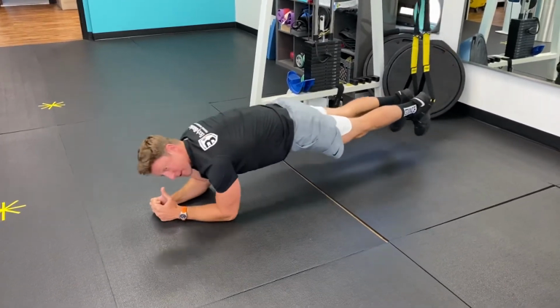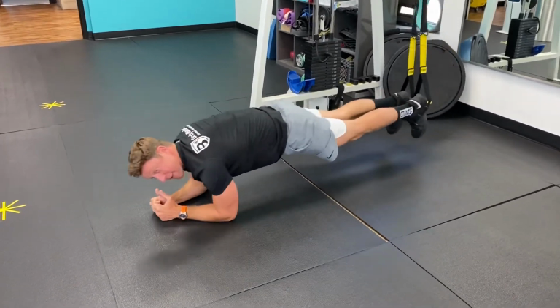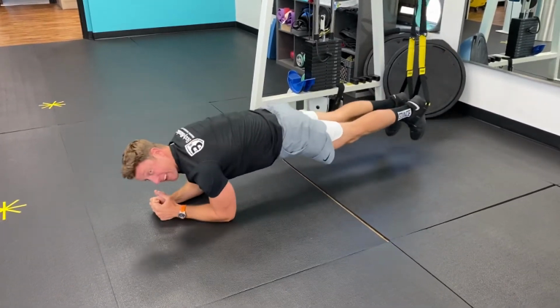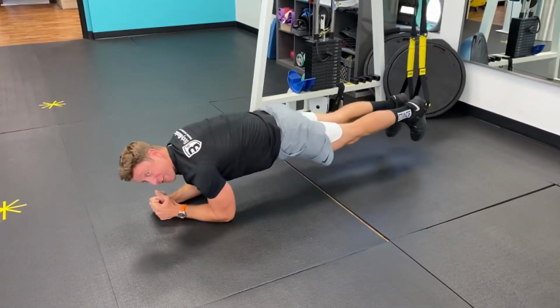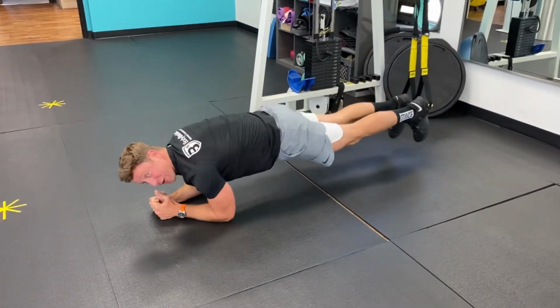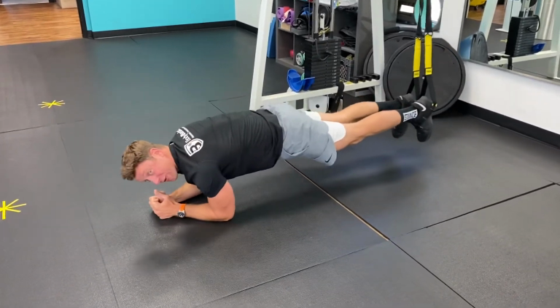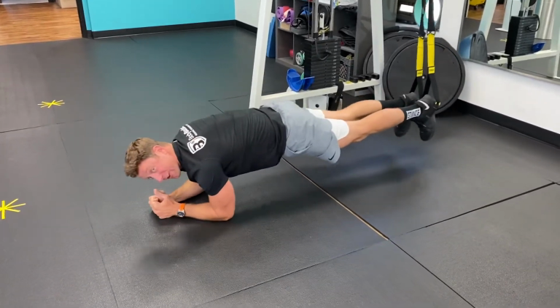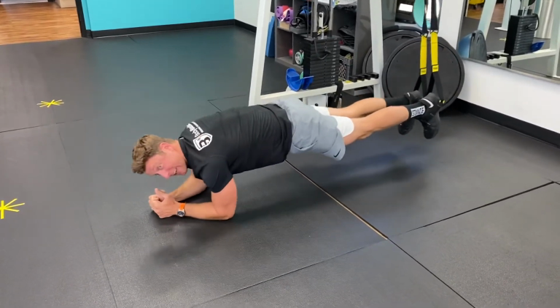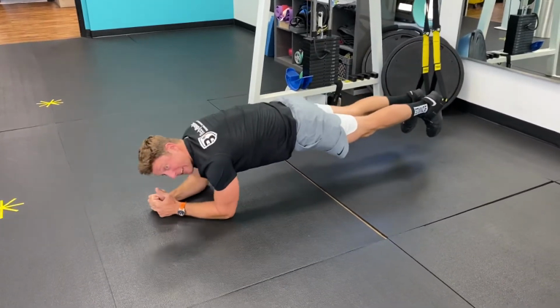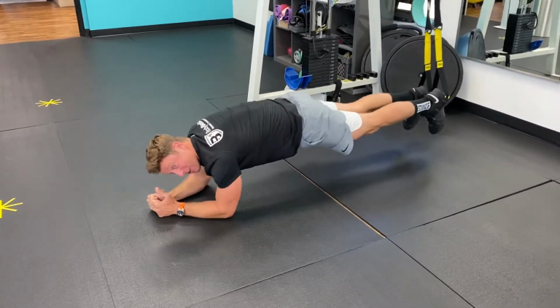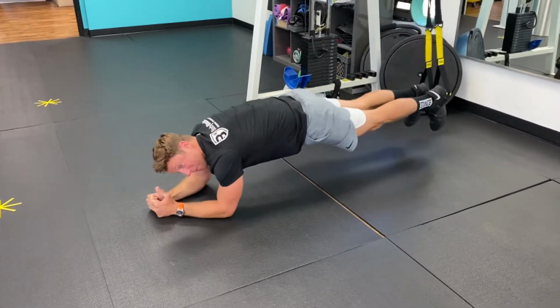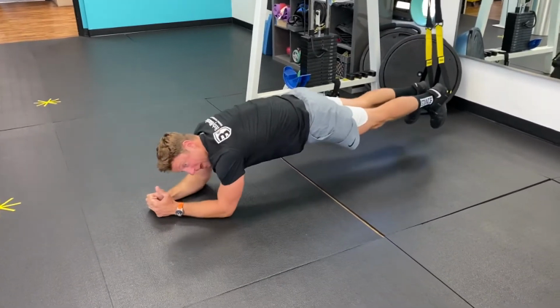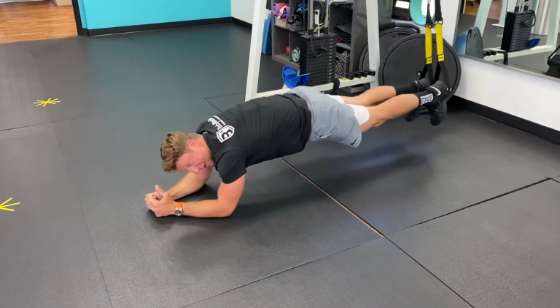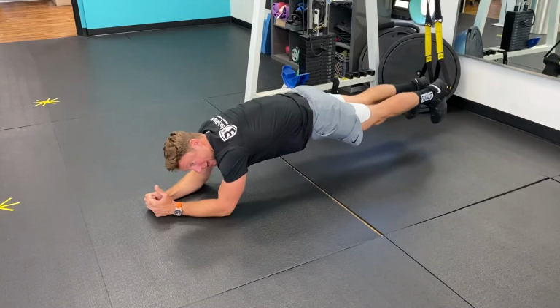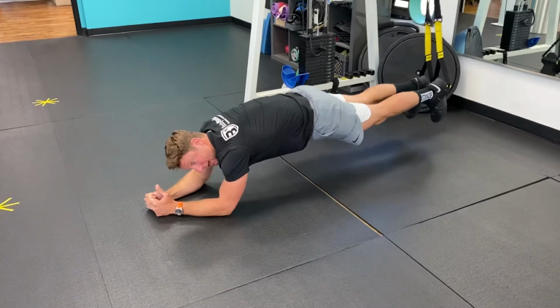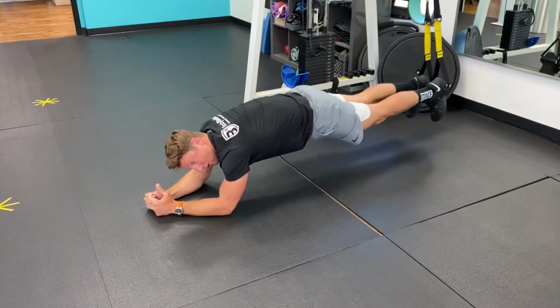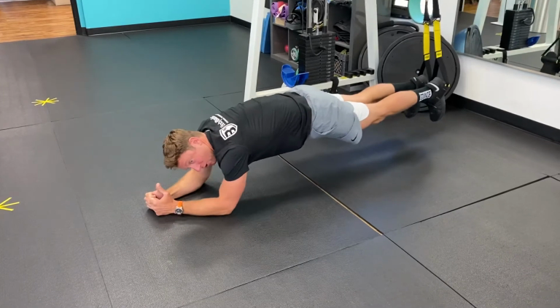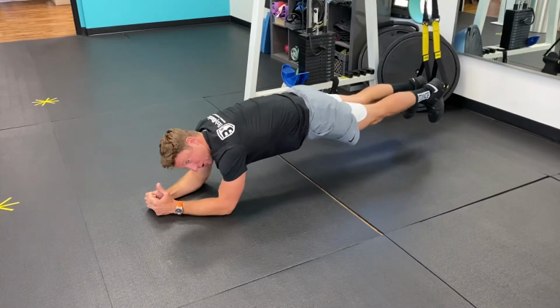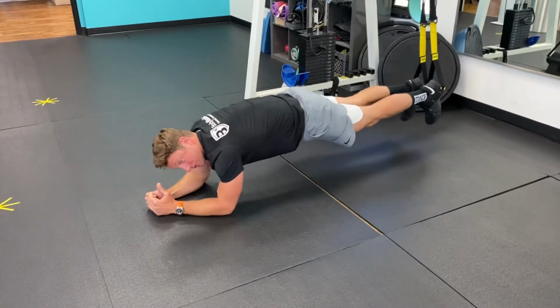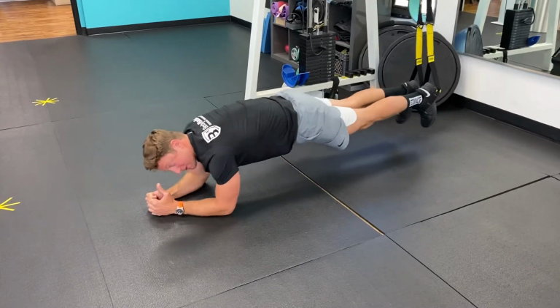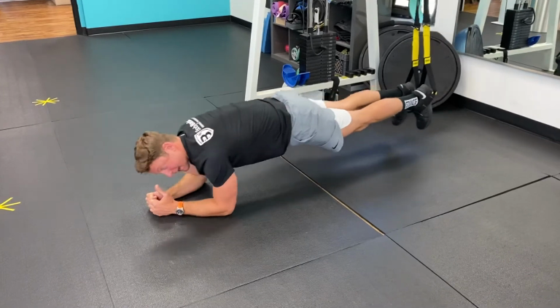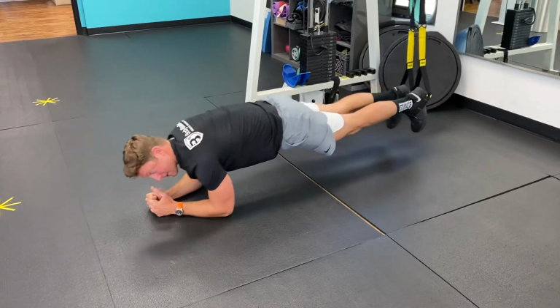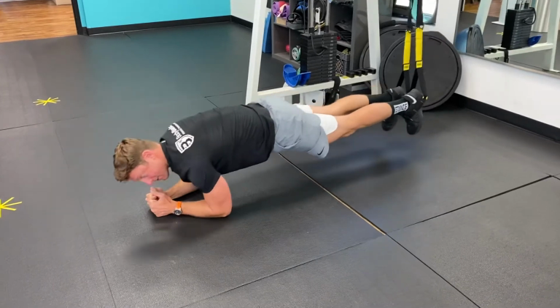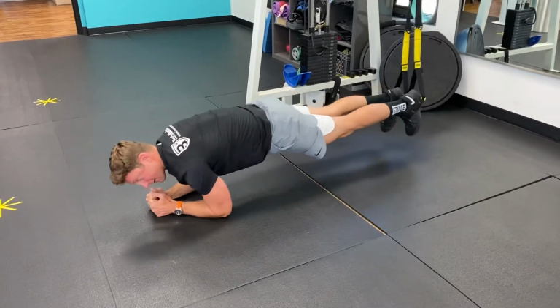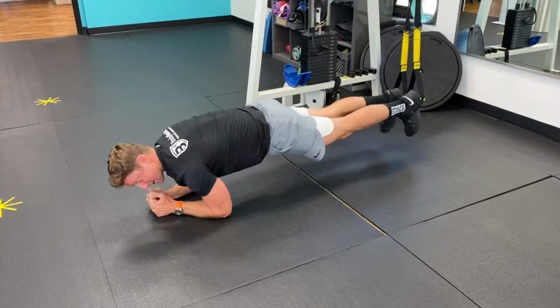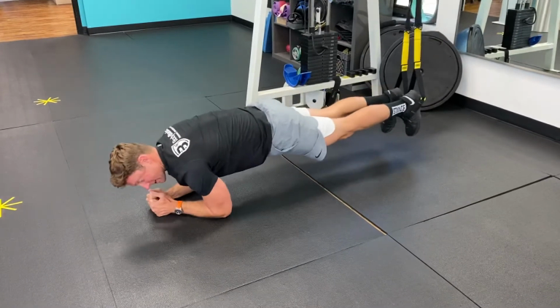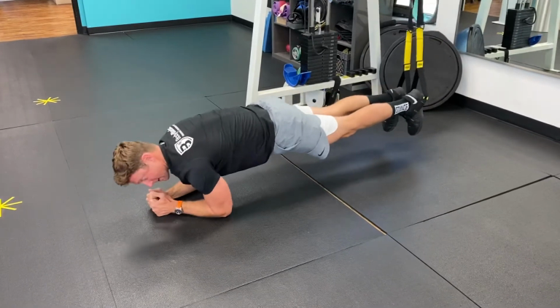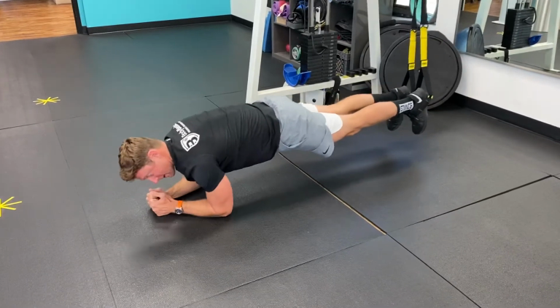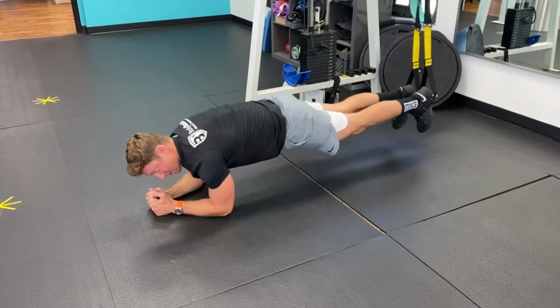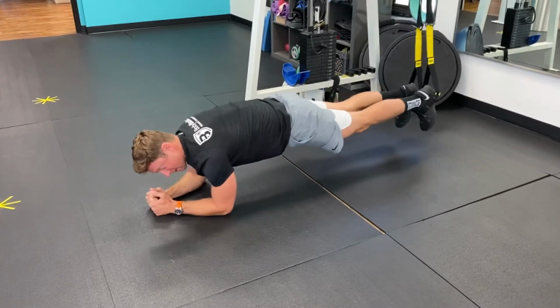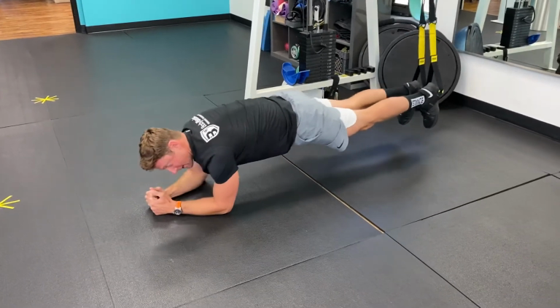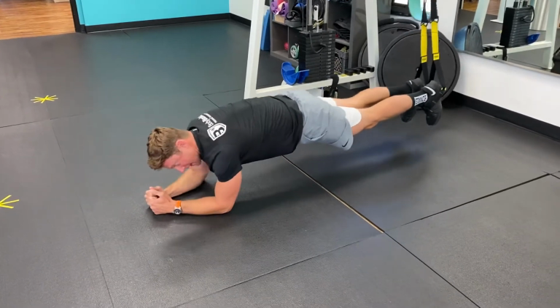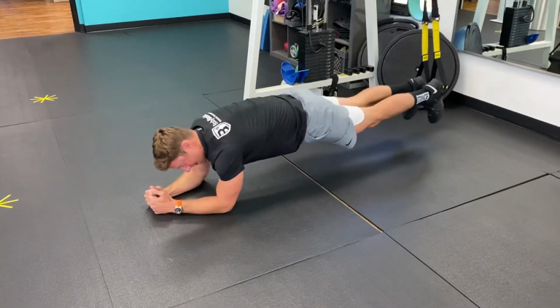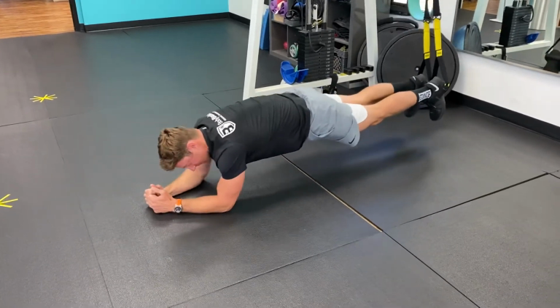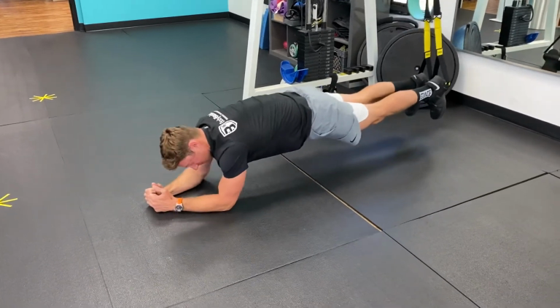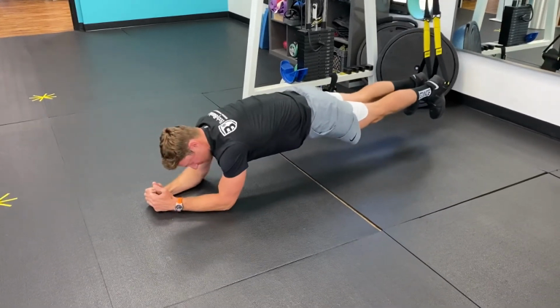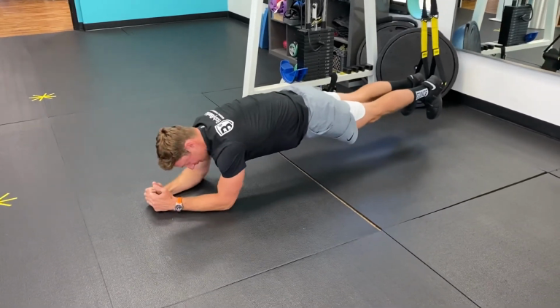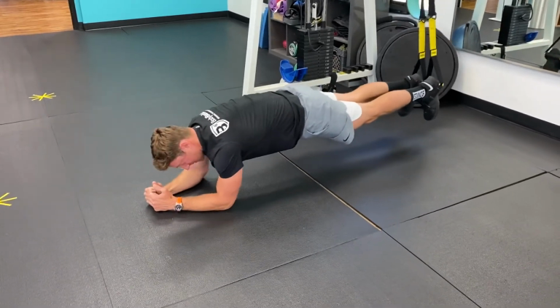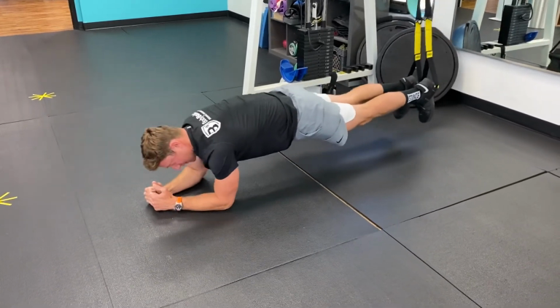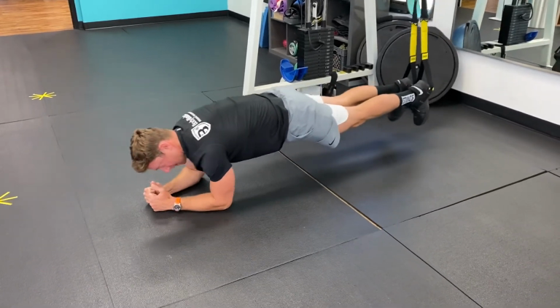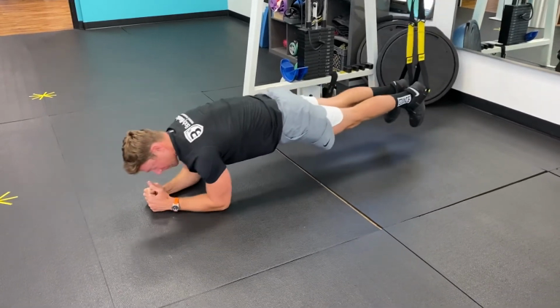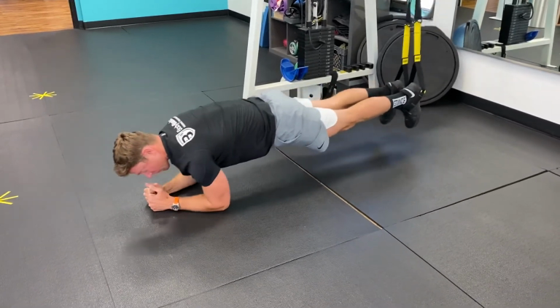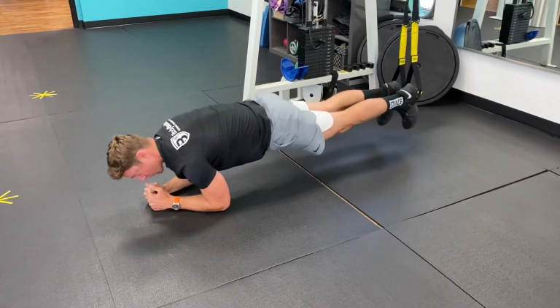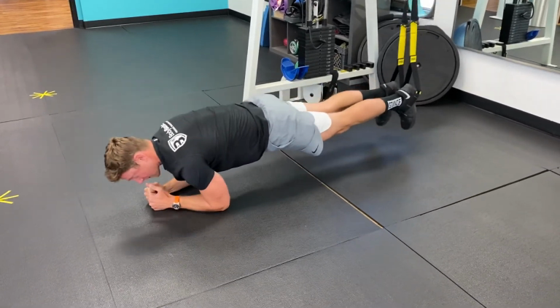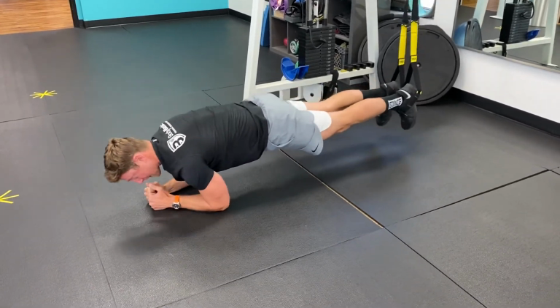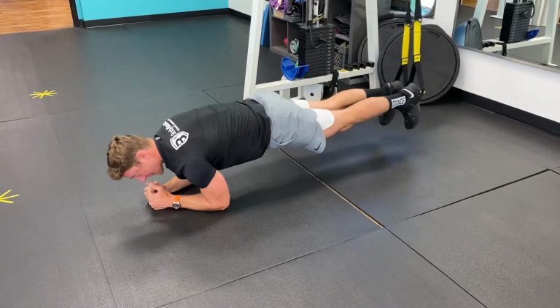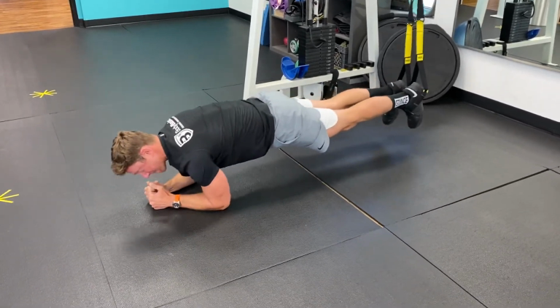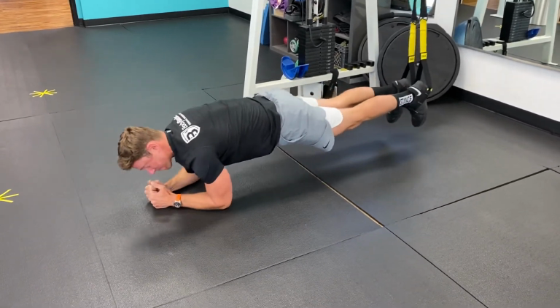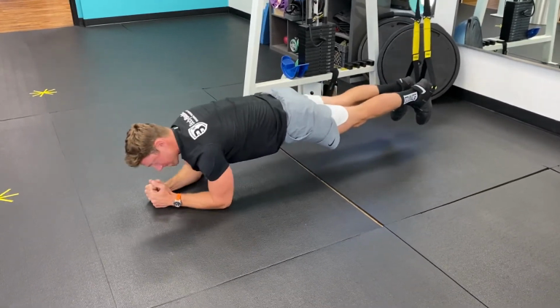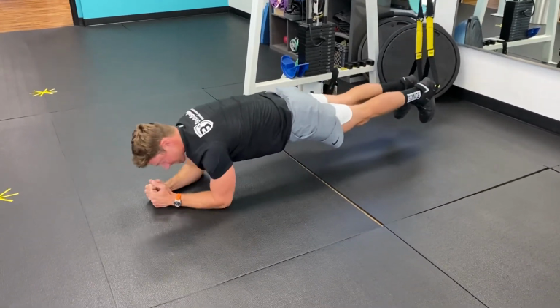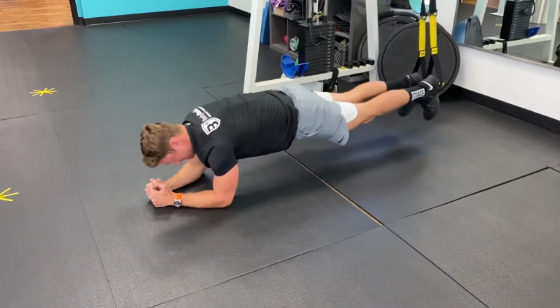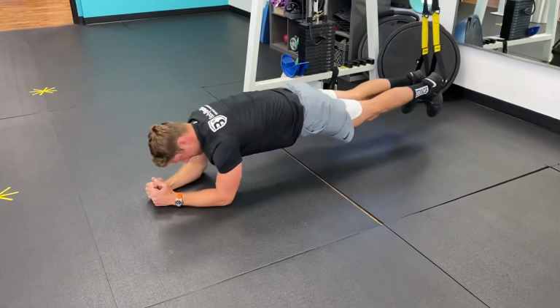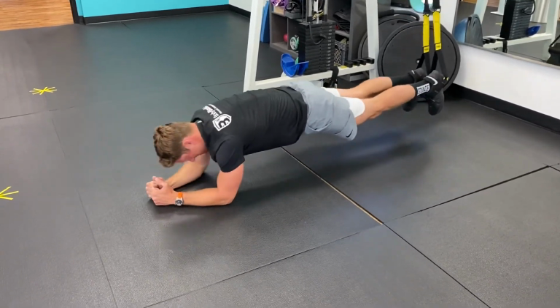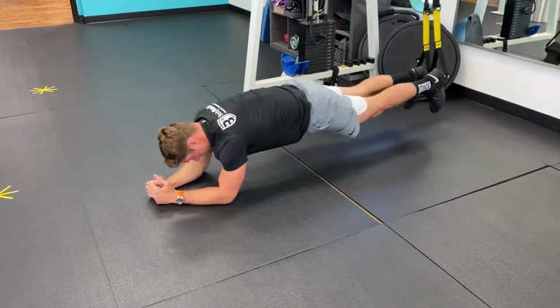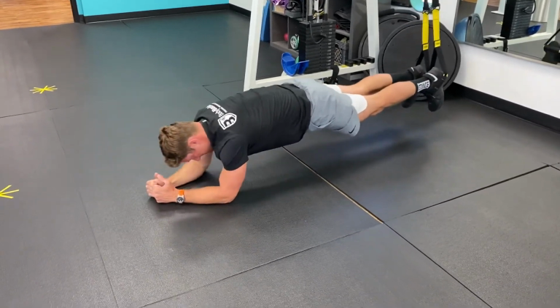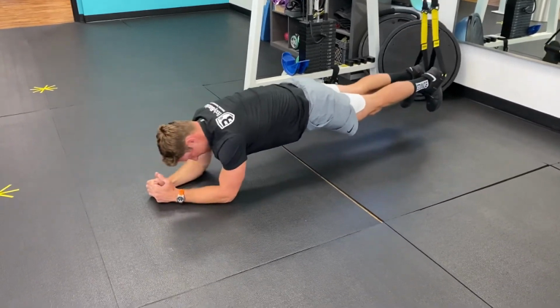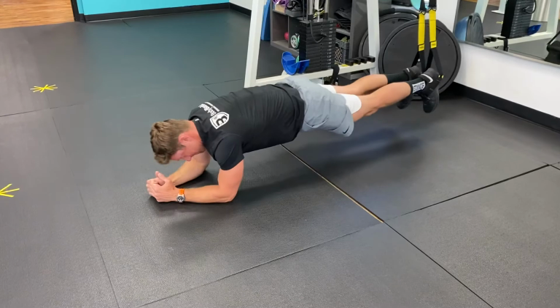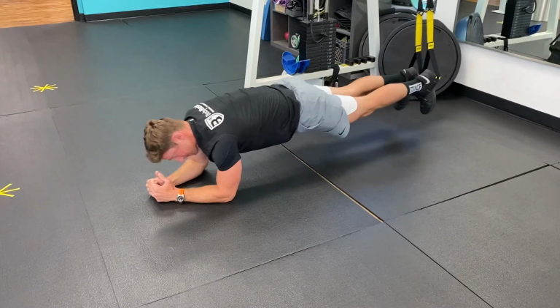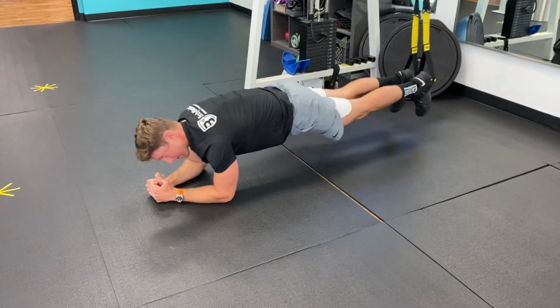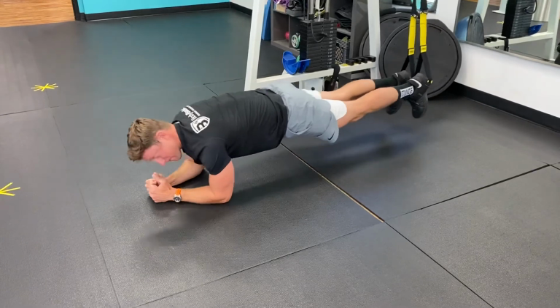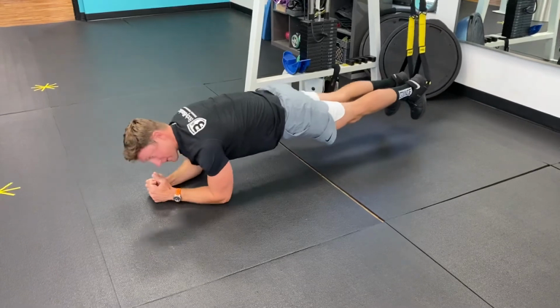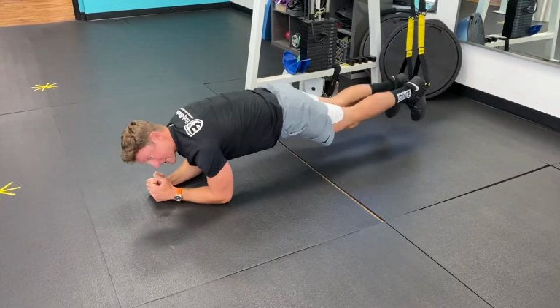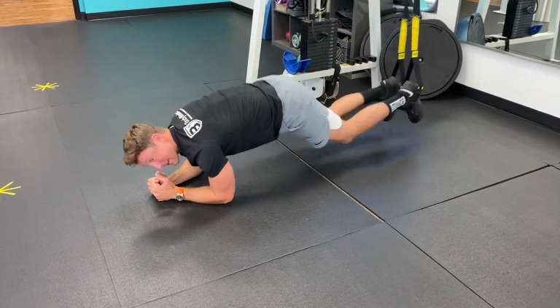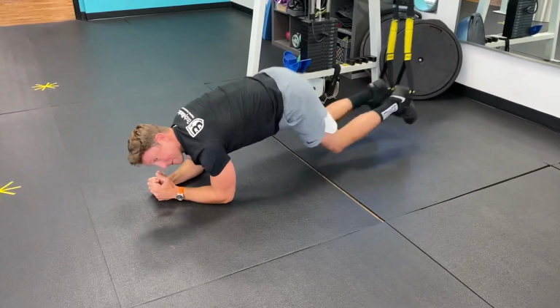If you feel it in your back at all, do not do this. You need to have the strength to keep your core tight. That's it.